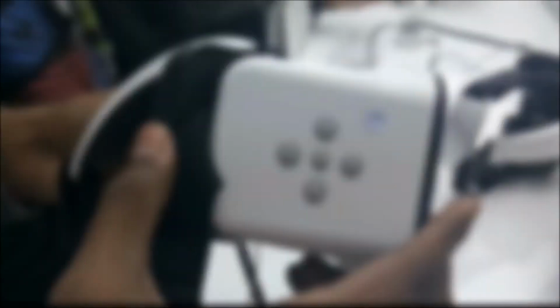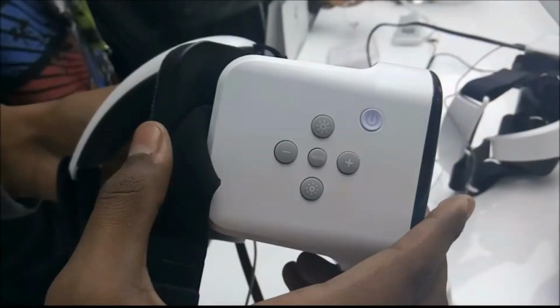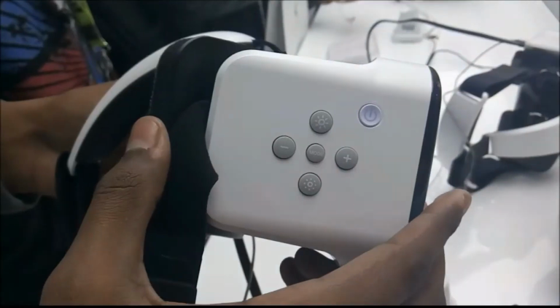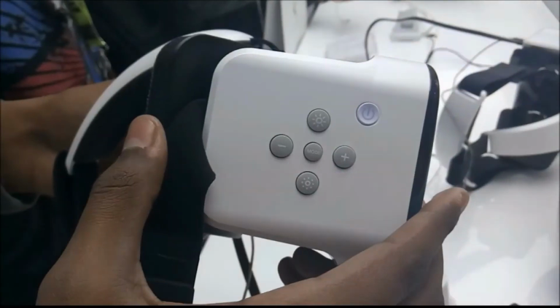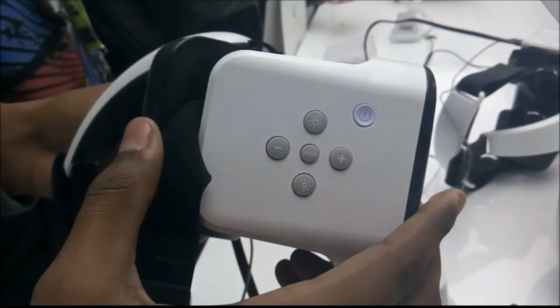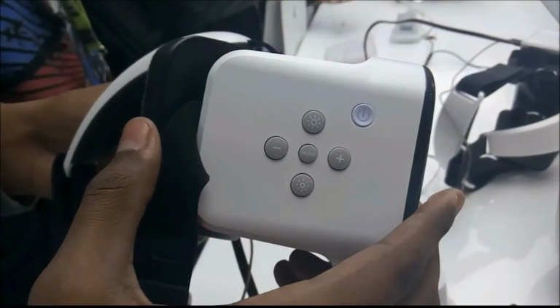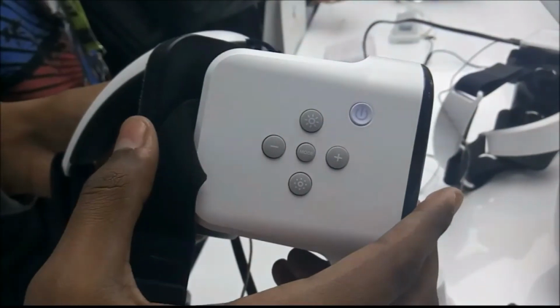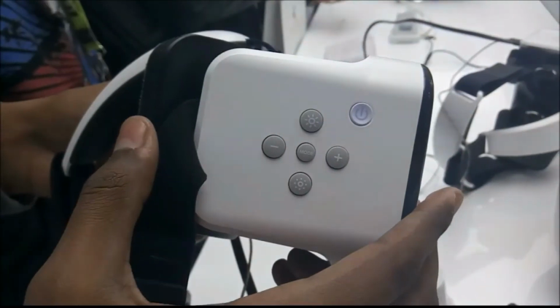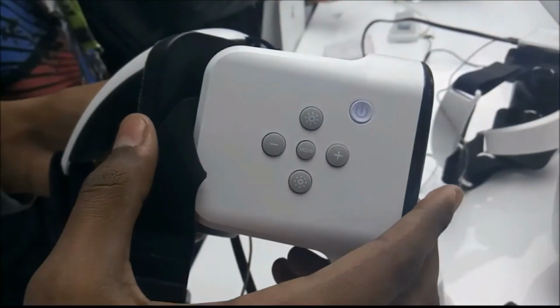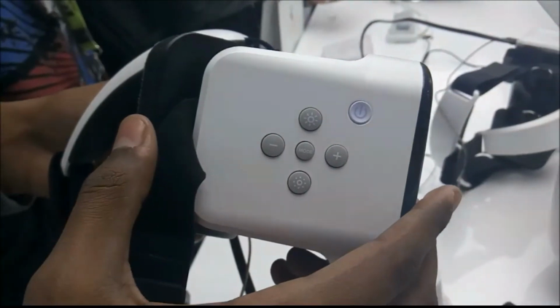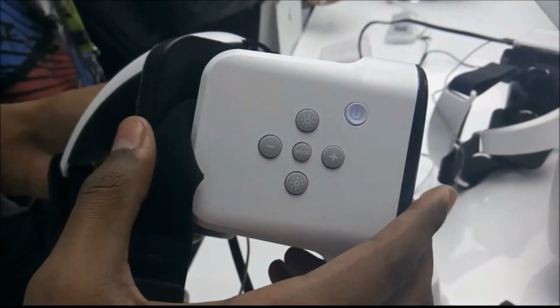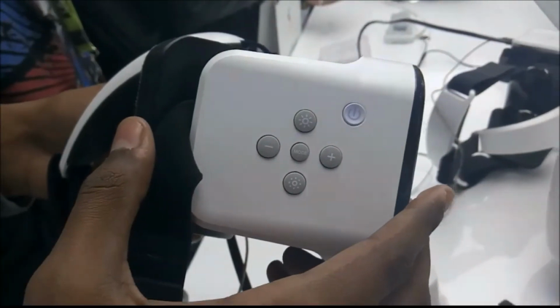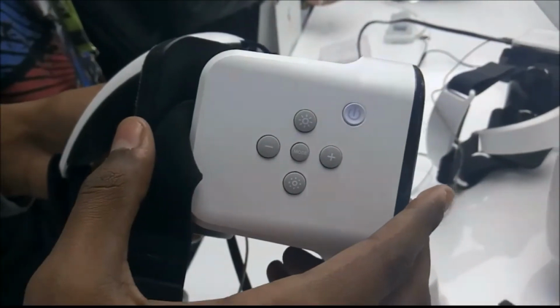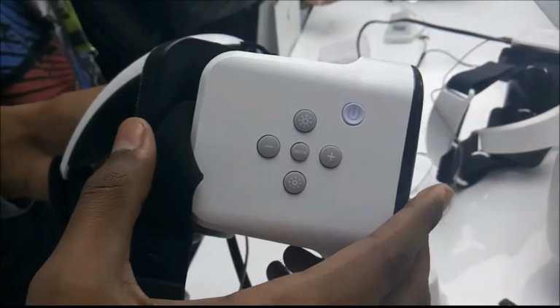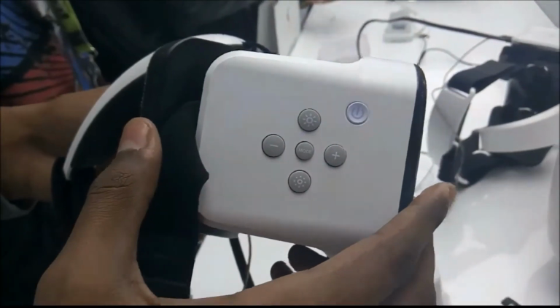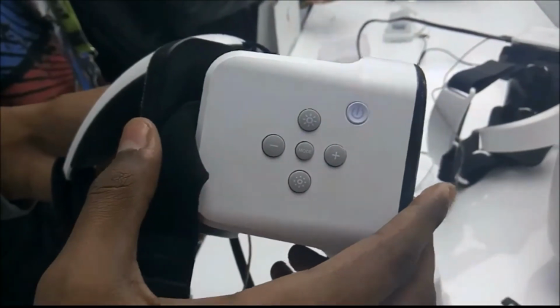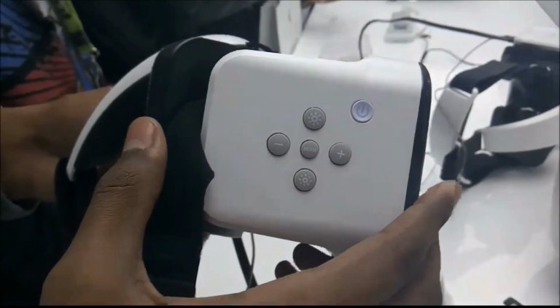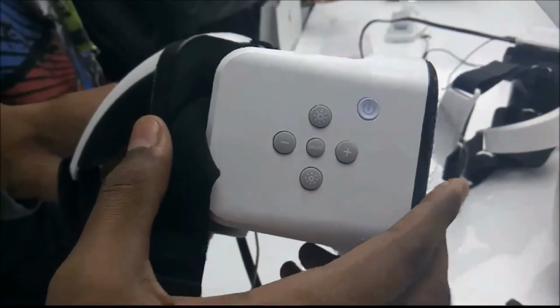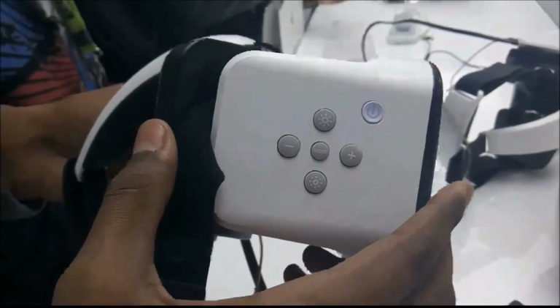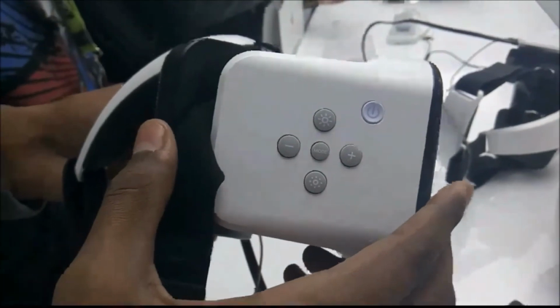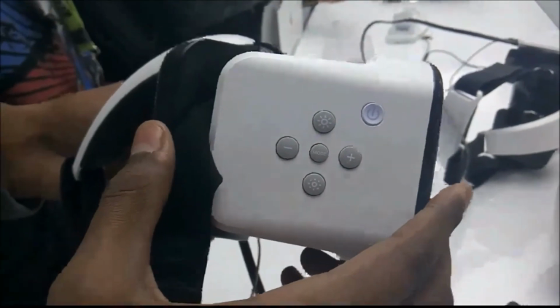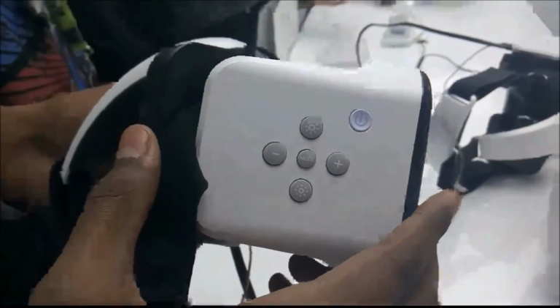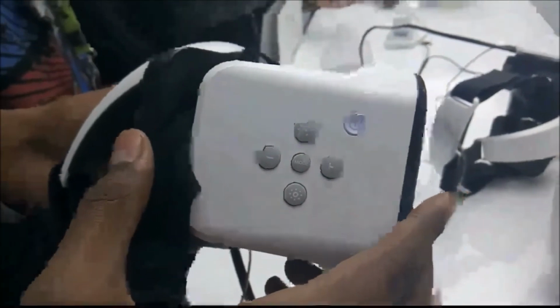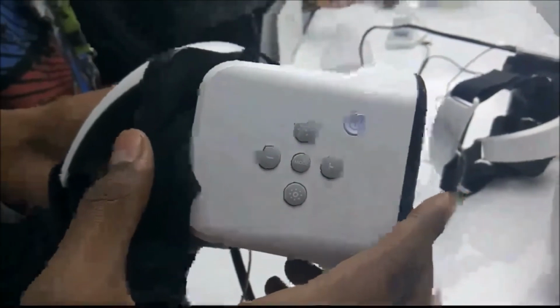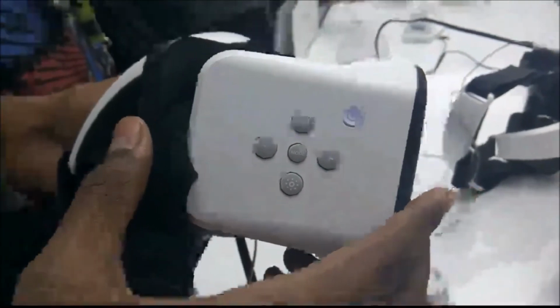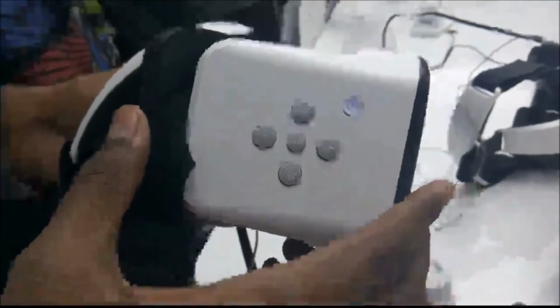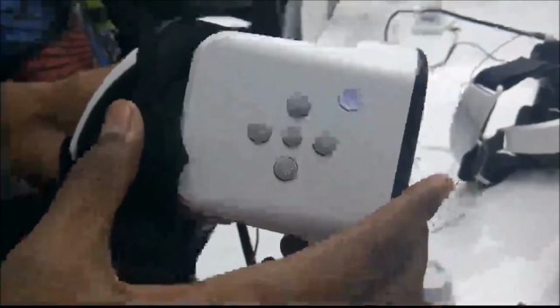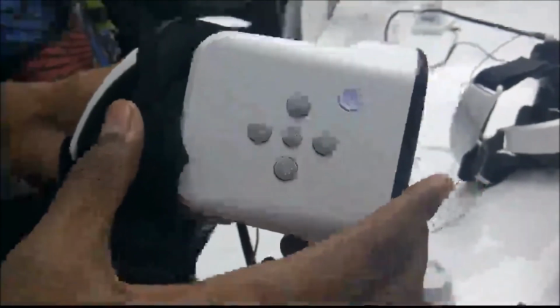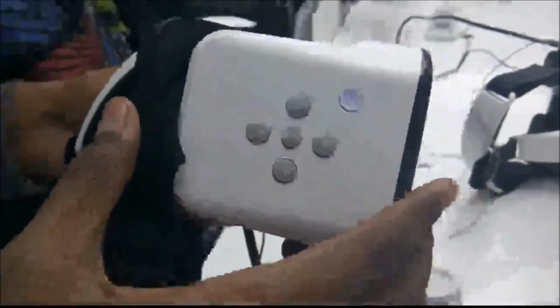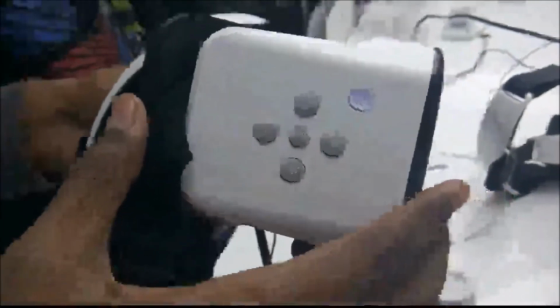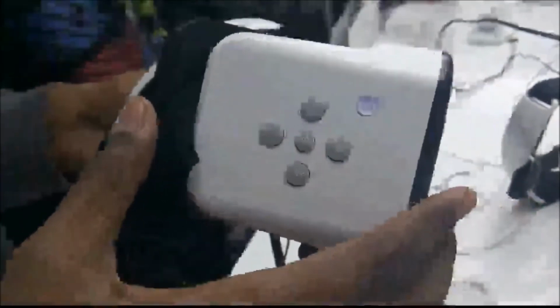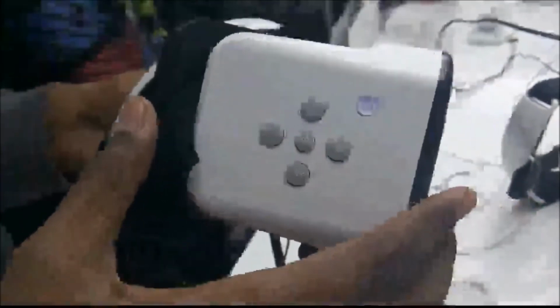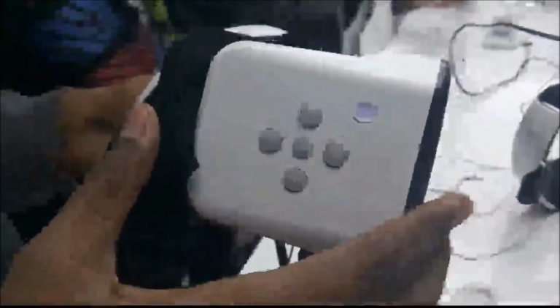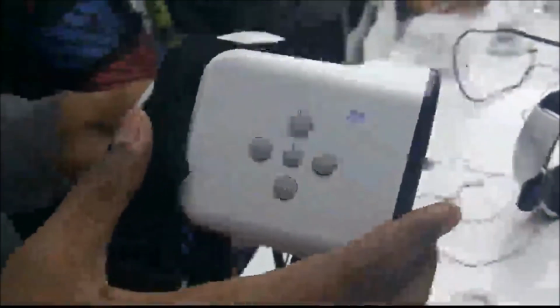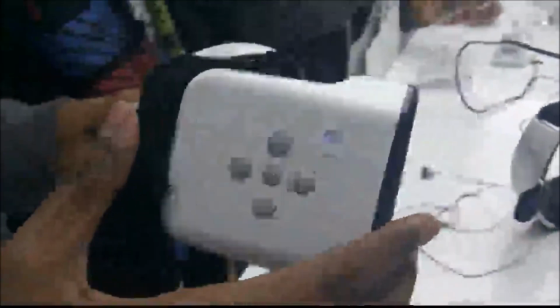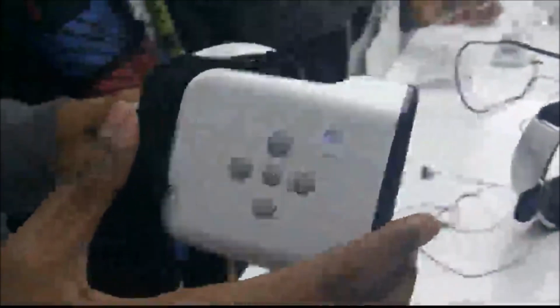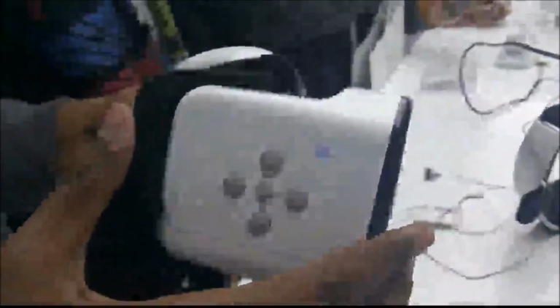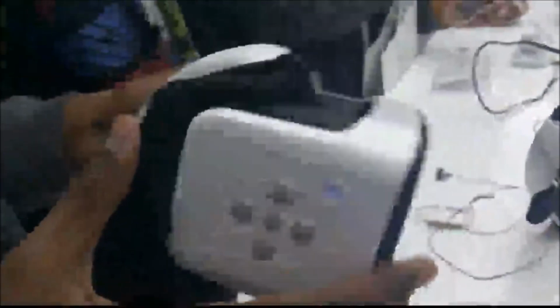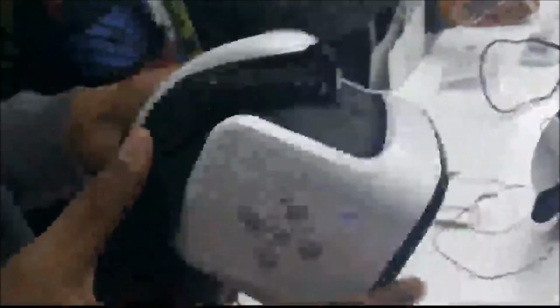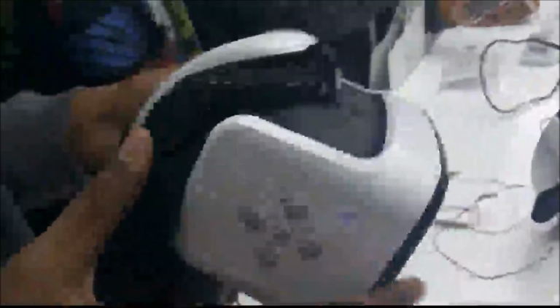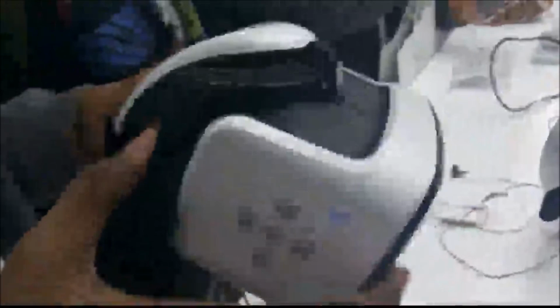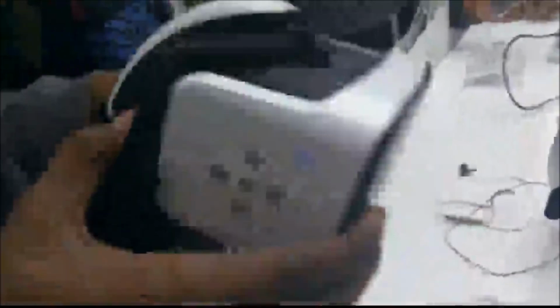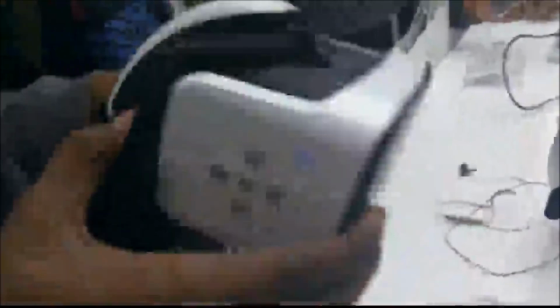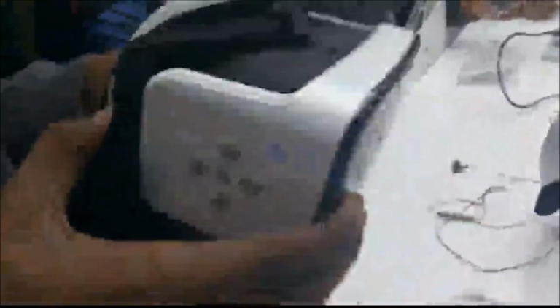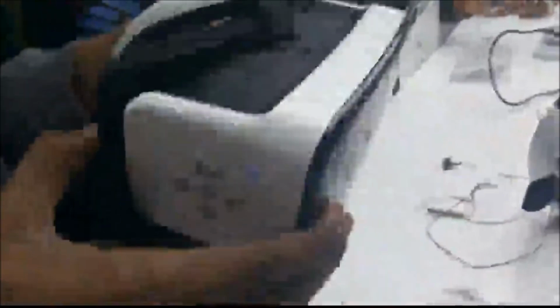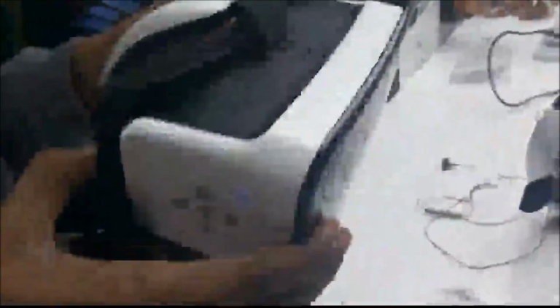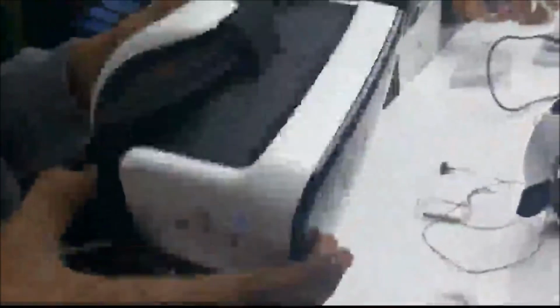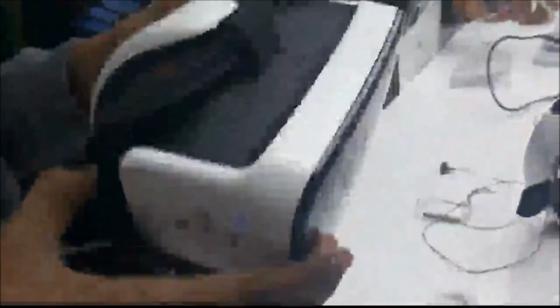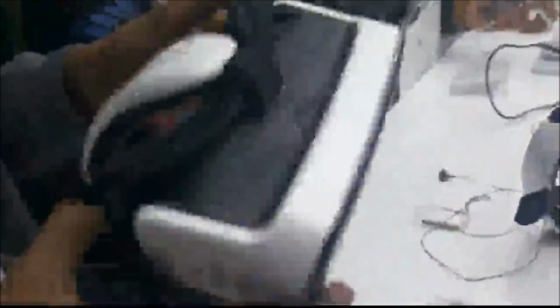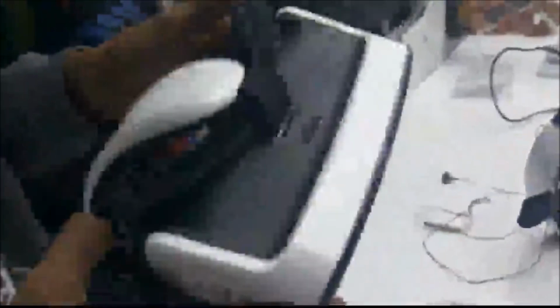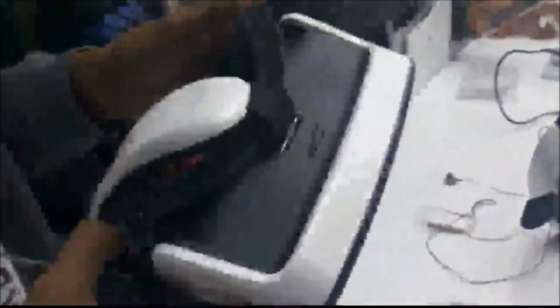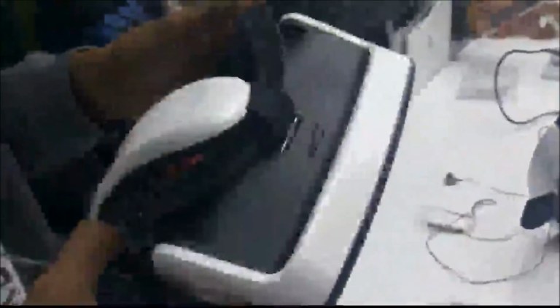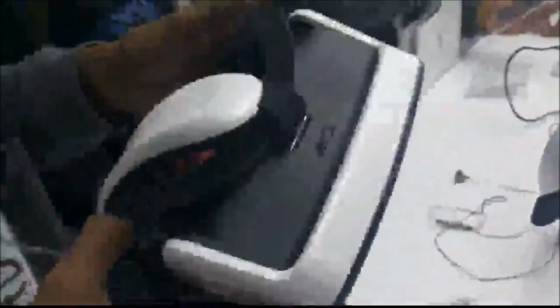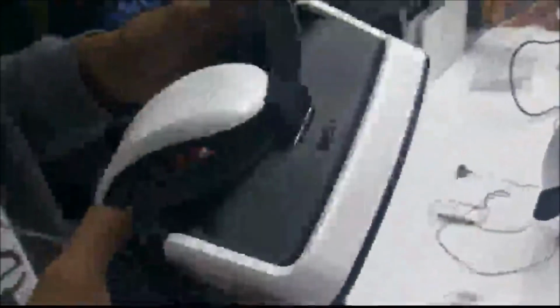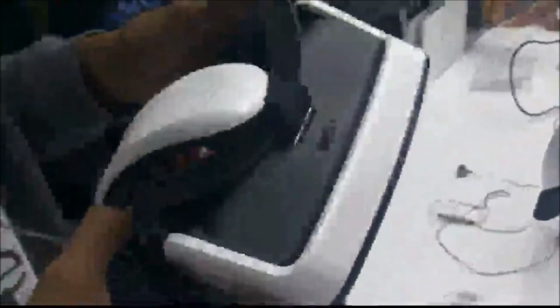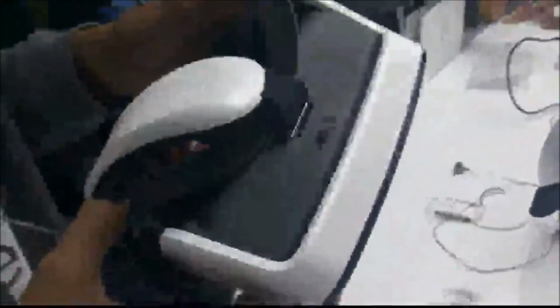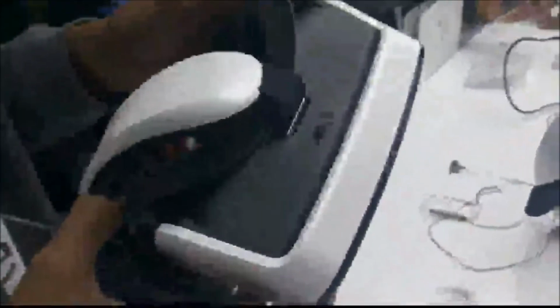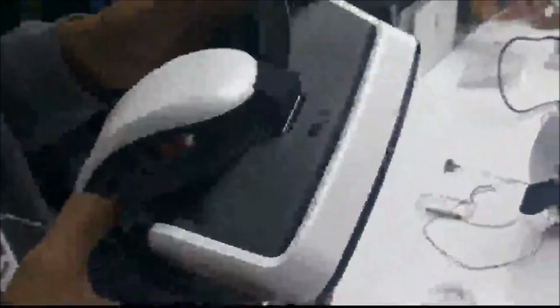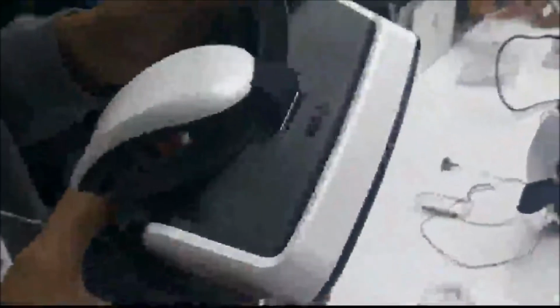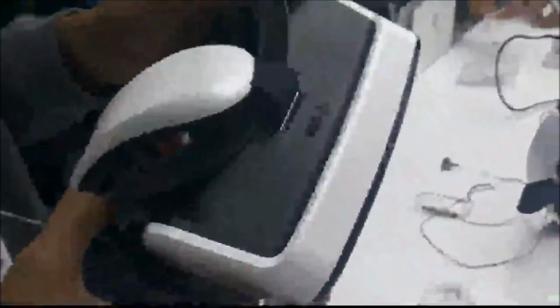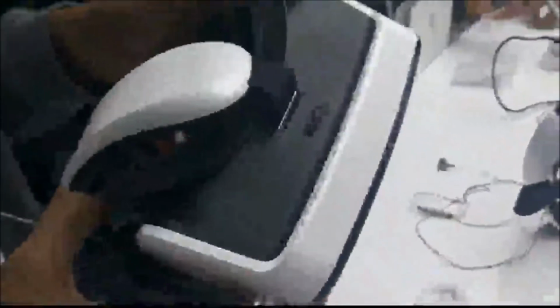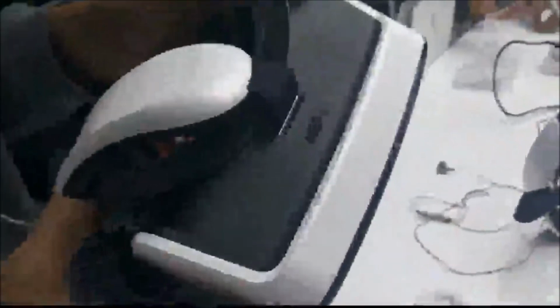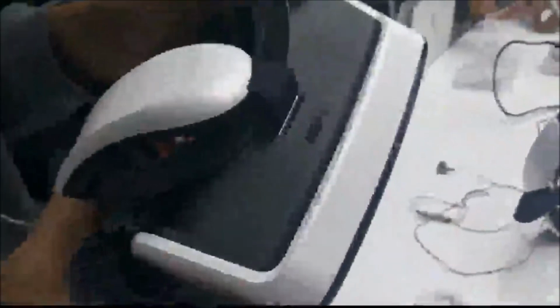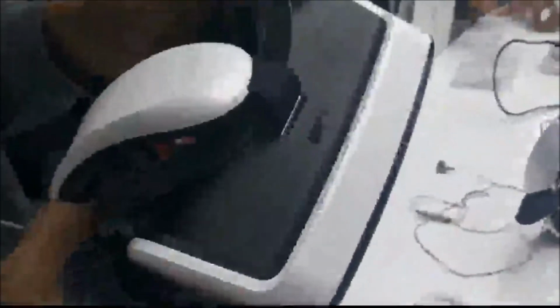The right side of the 3D Helmet has a physical button to turn on the VR headset and adjust brightness and volume. There is also a mode button to switch between 2D and 3D.